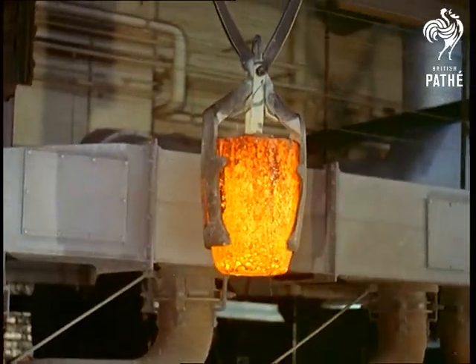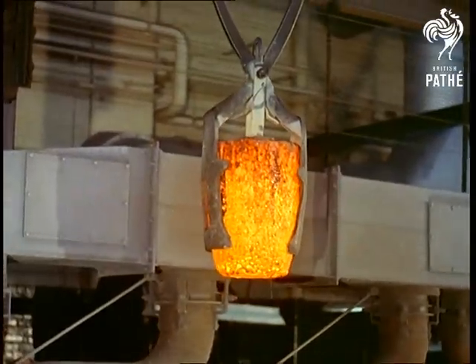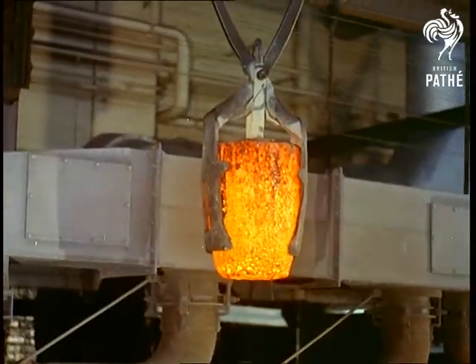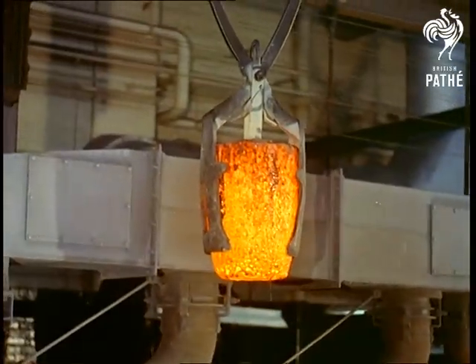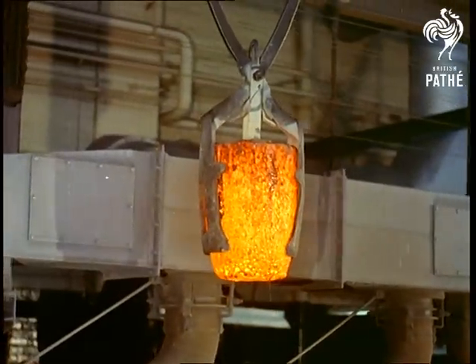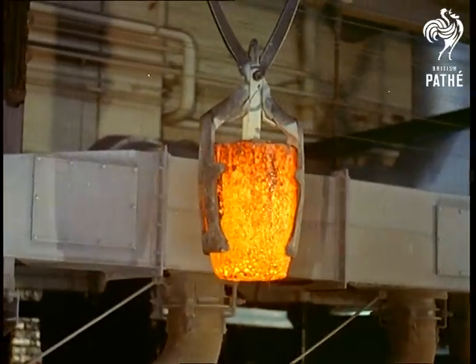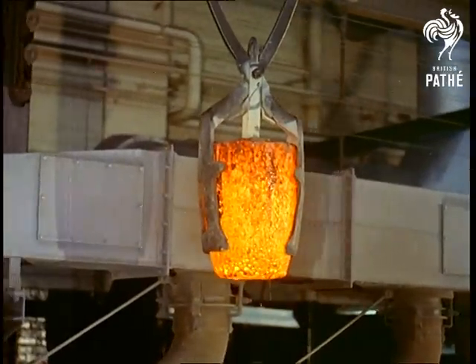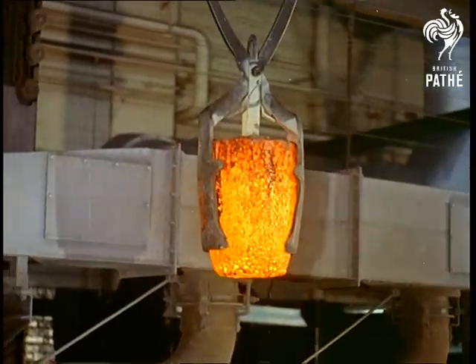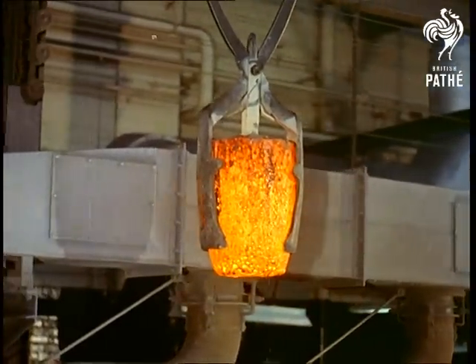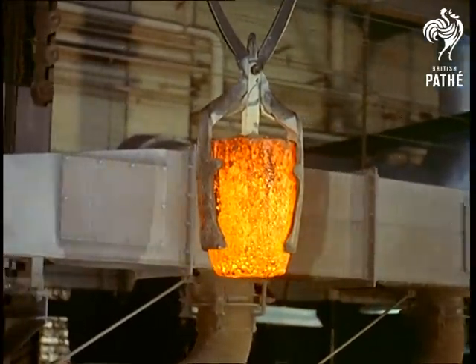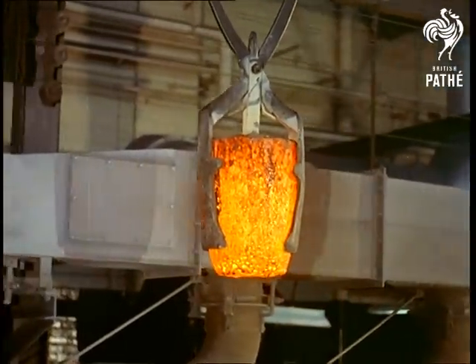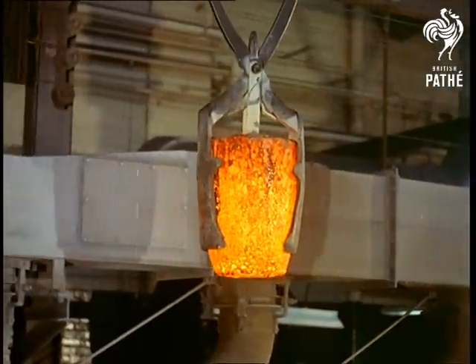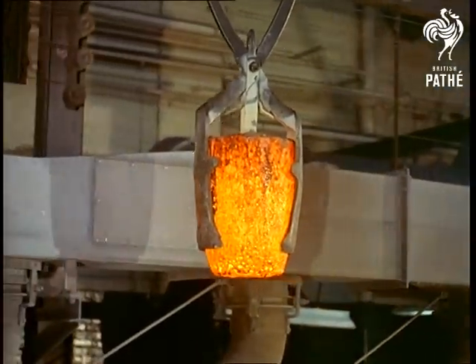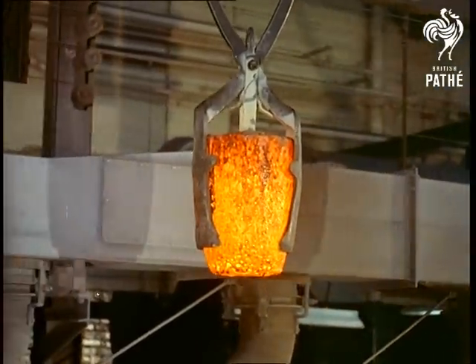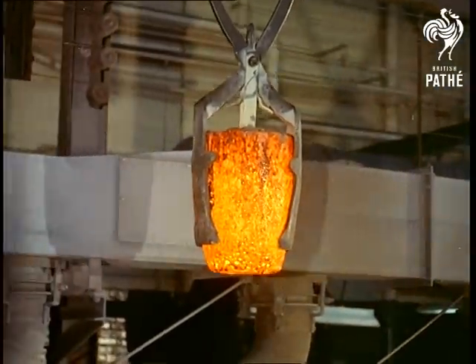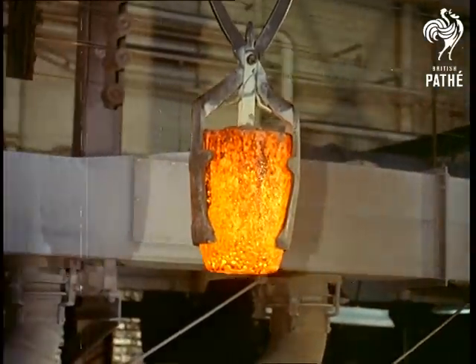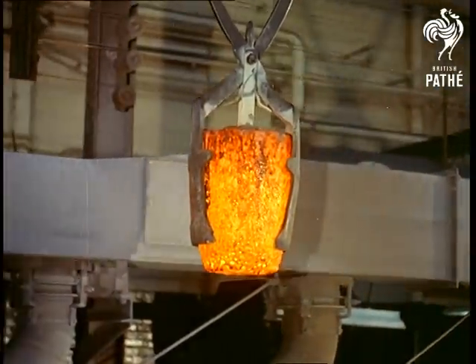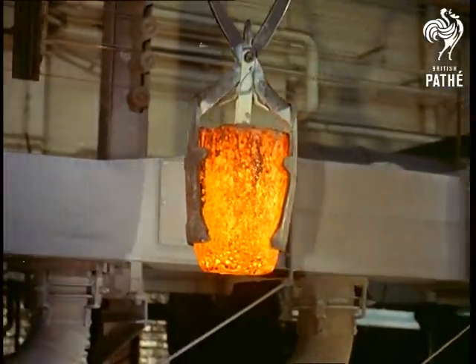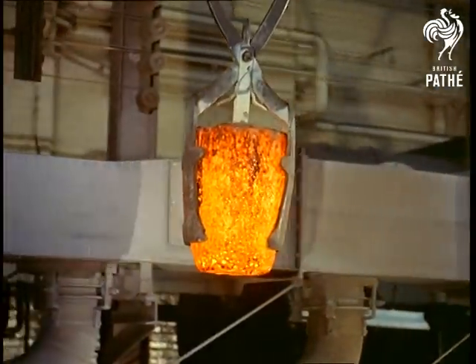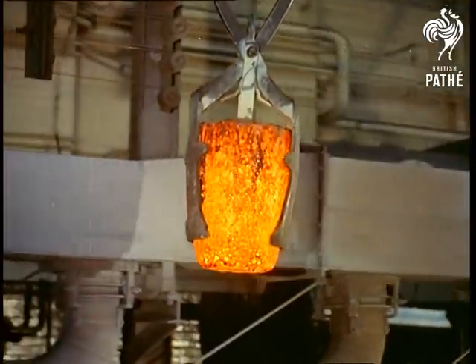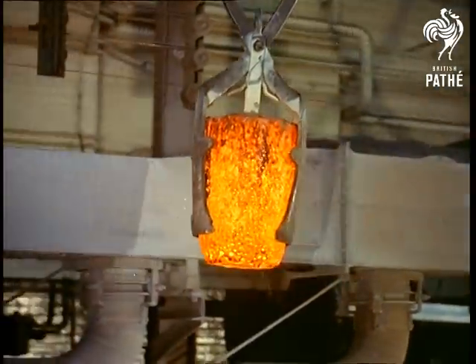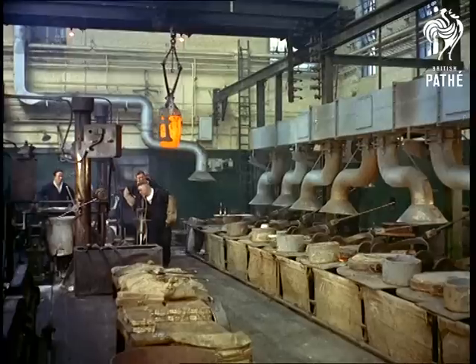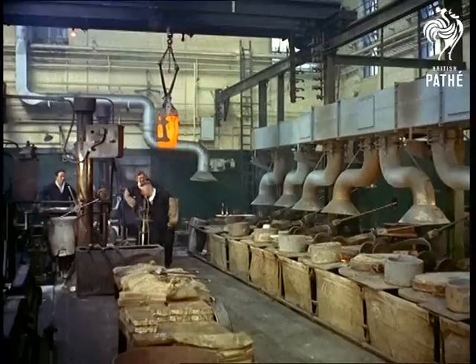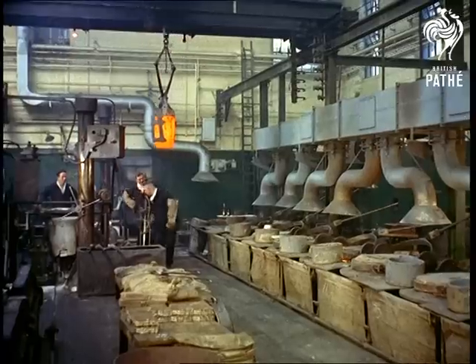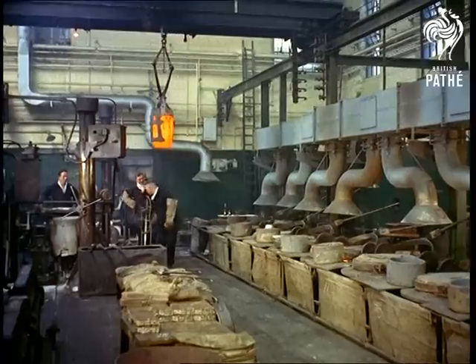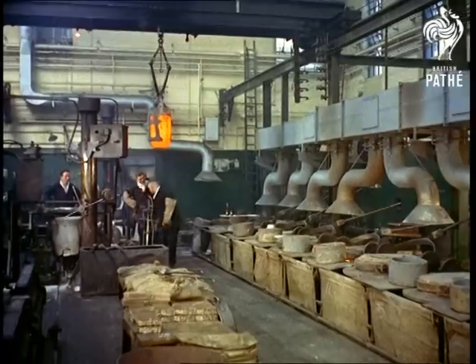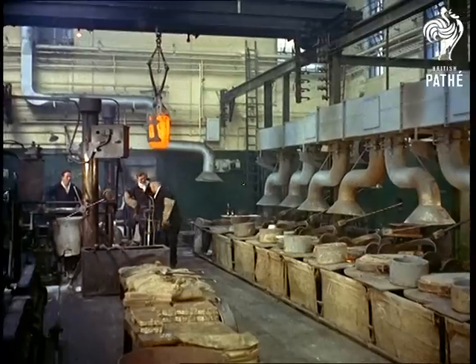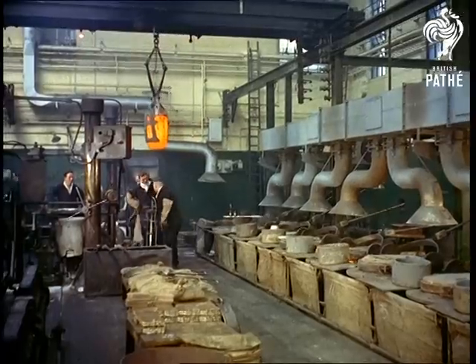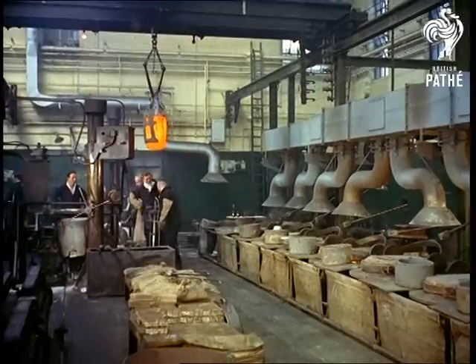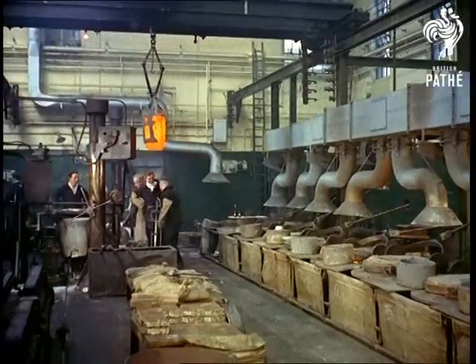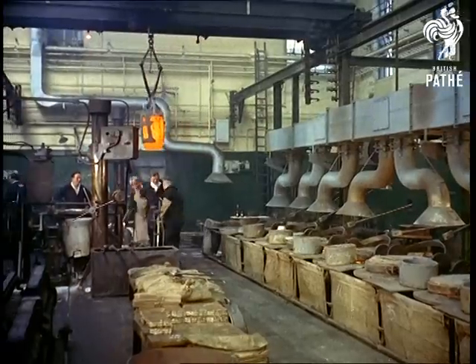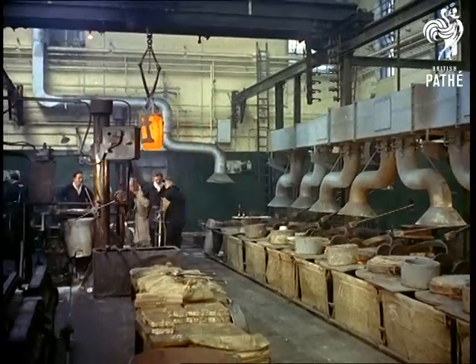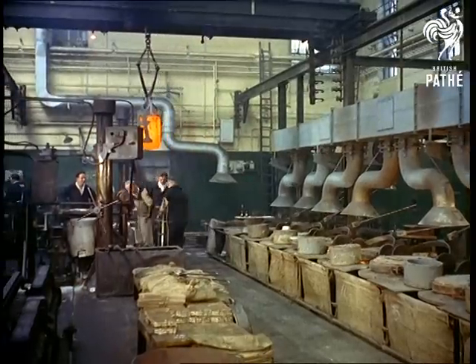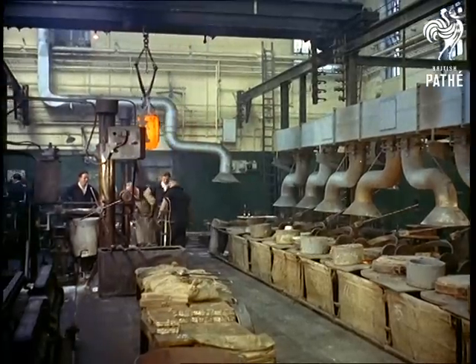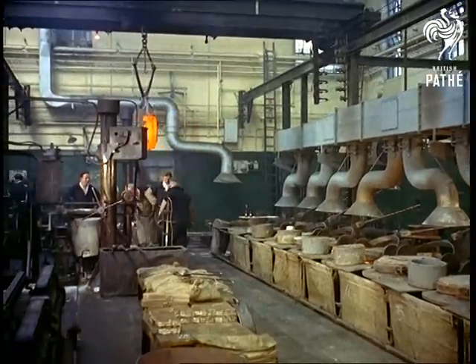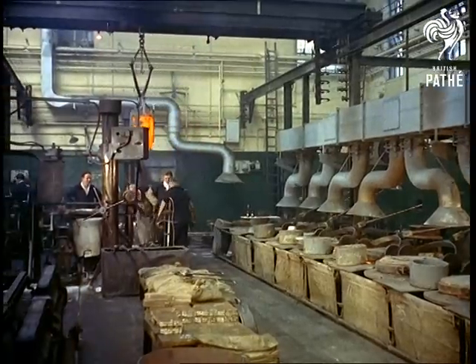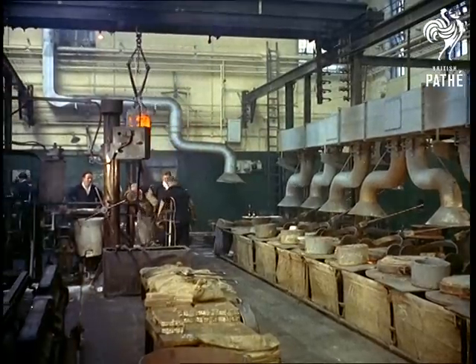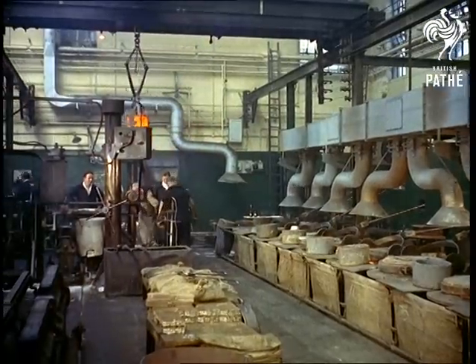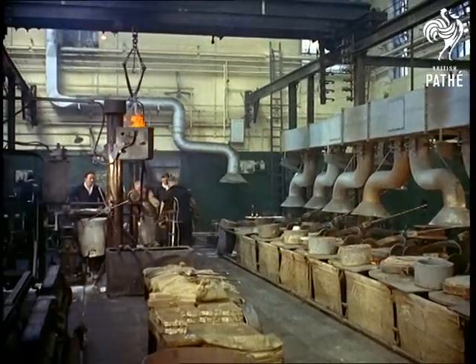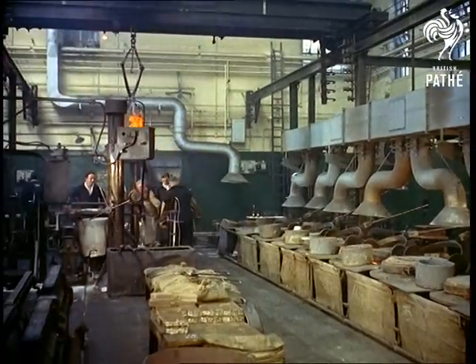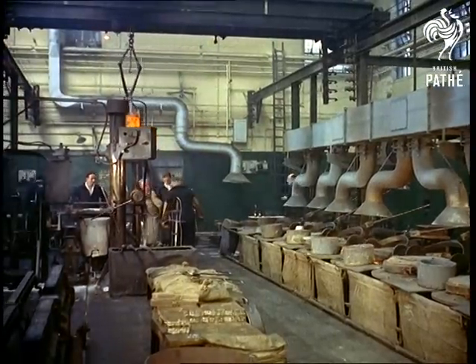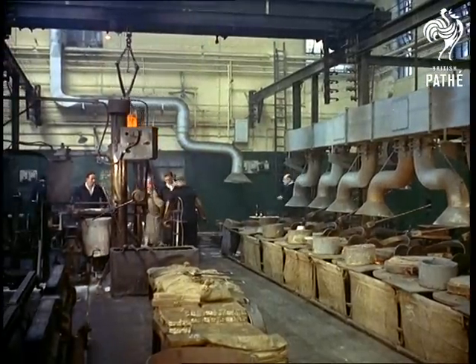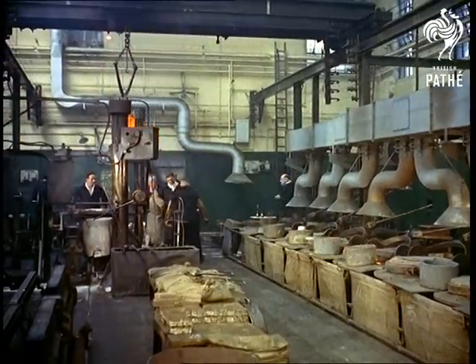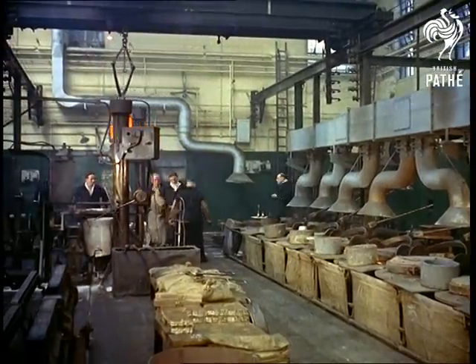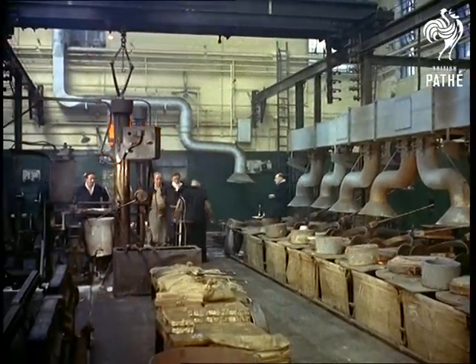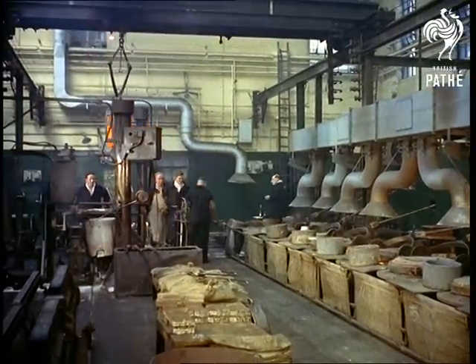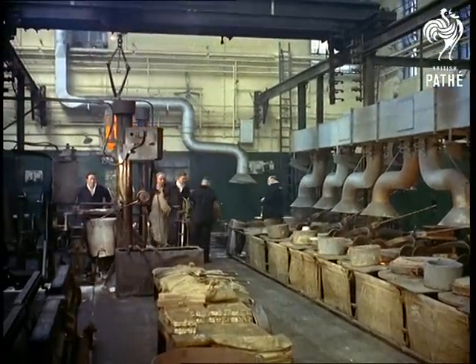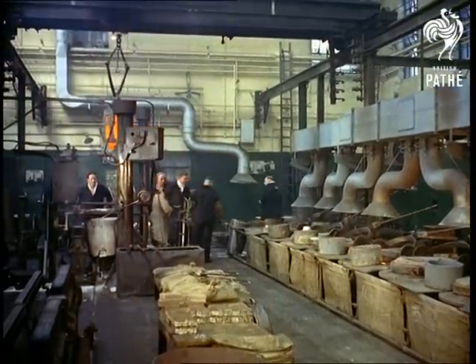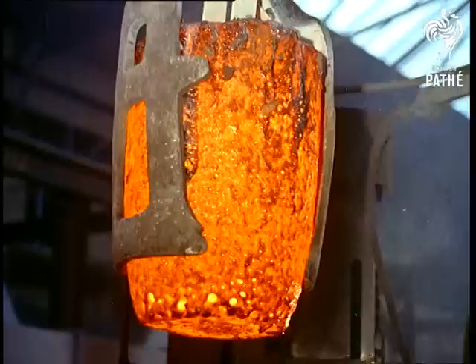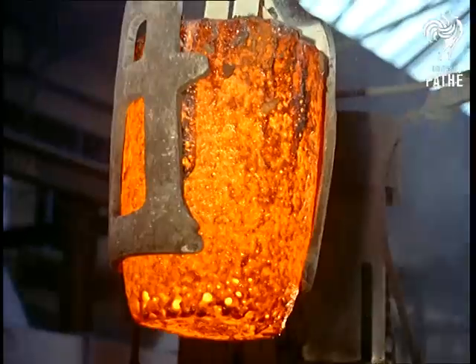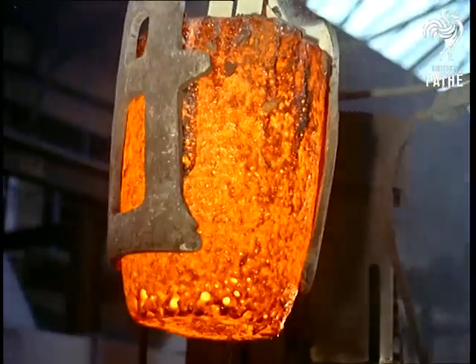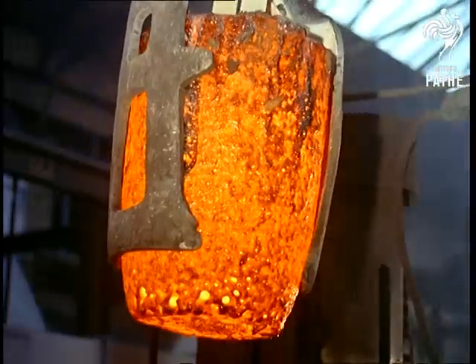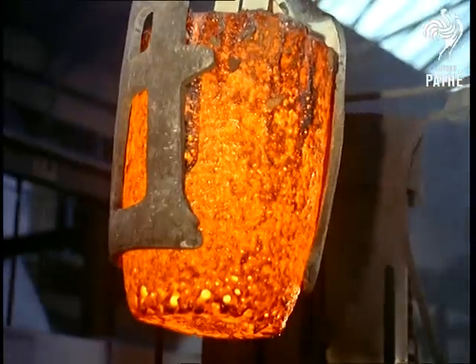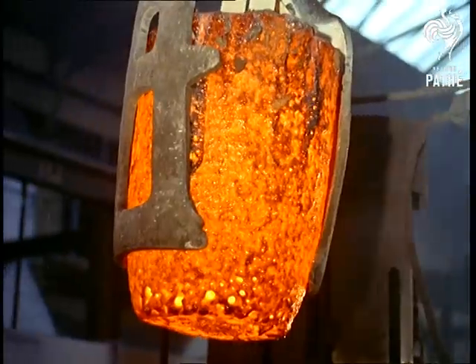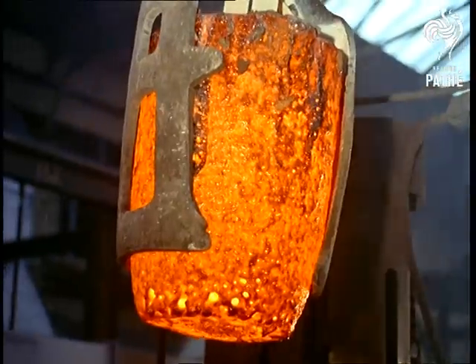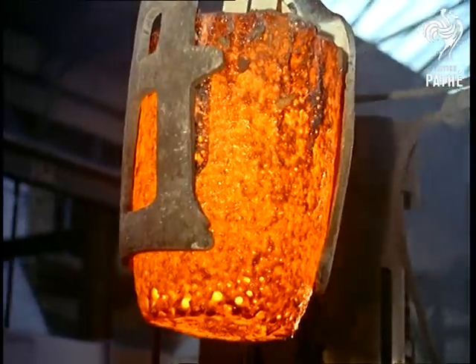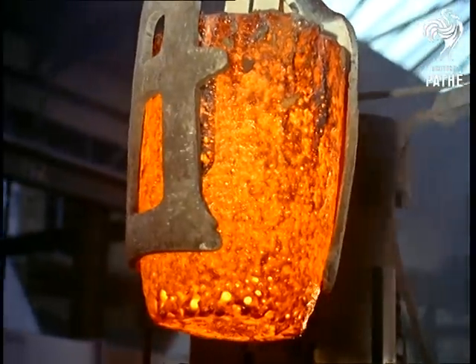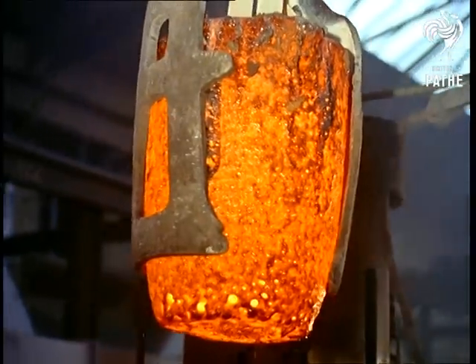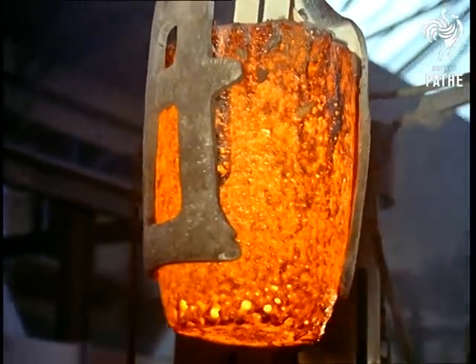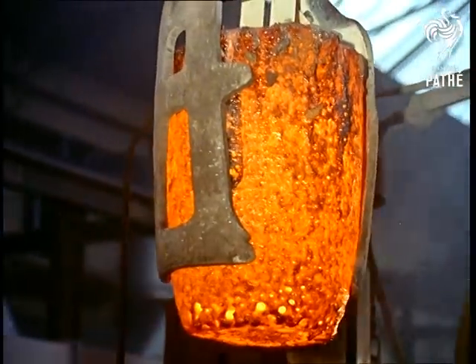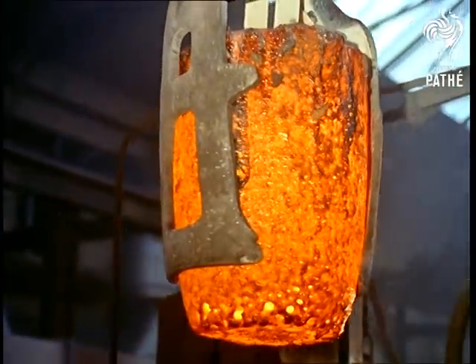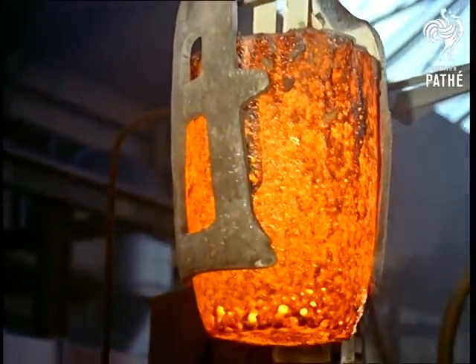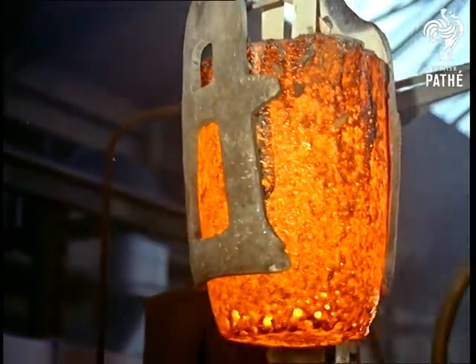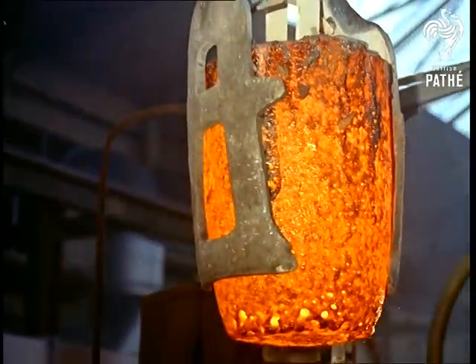Cupro-nickel for our so-called silver coins. Real silver for some foreign coins. Brass and bronze. They're all used at the Royal Mint.